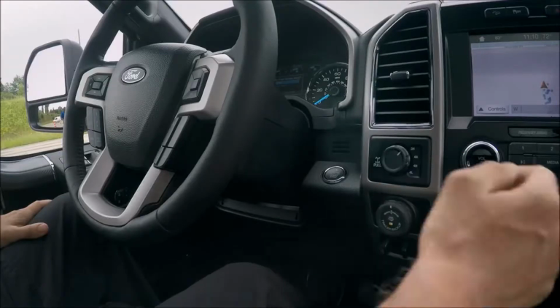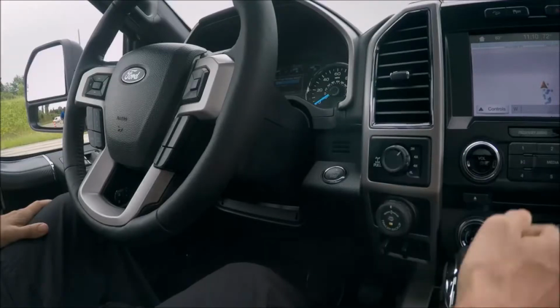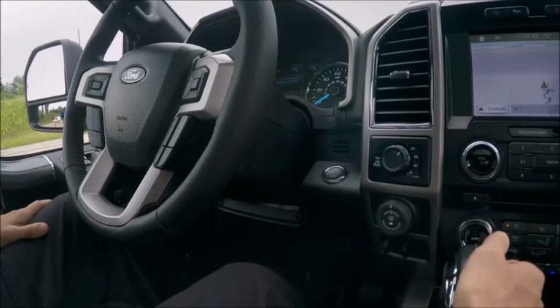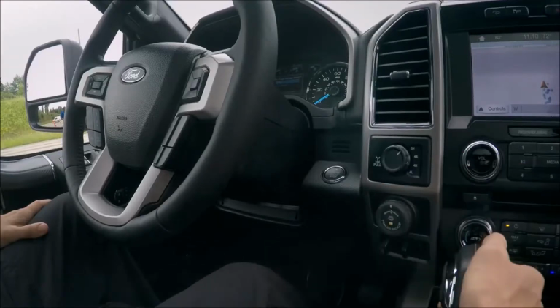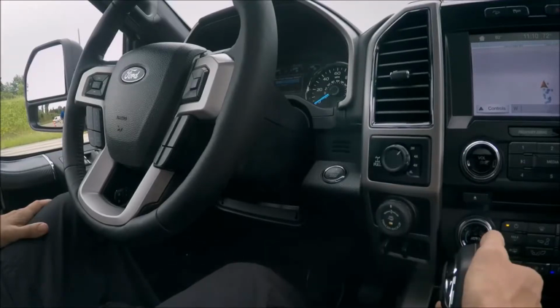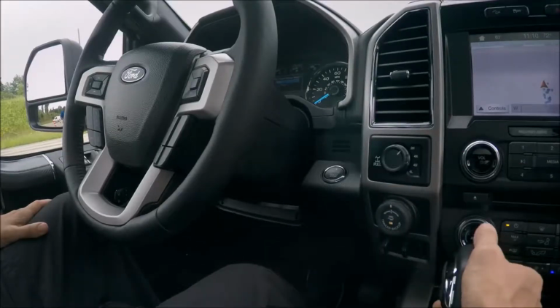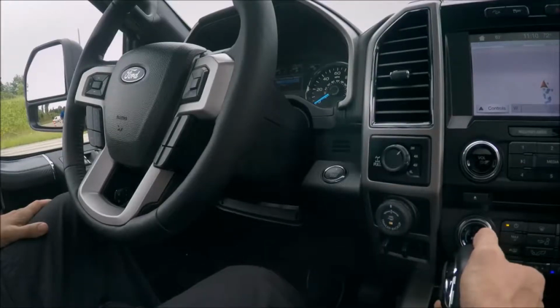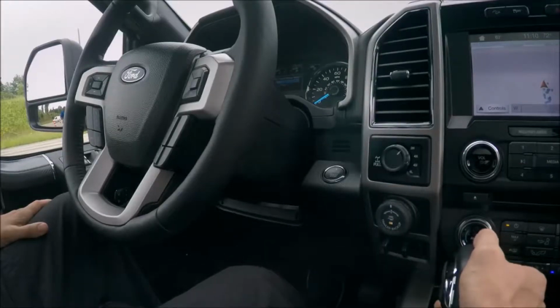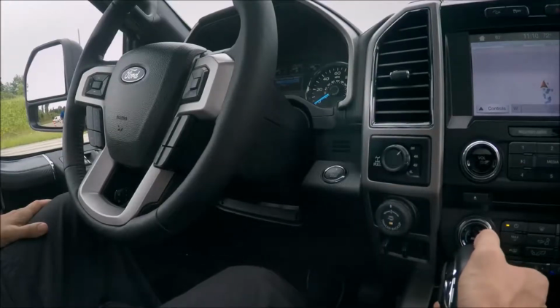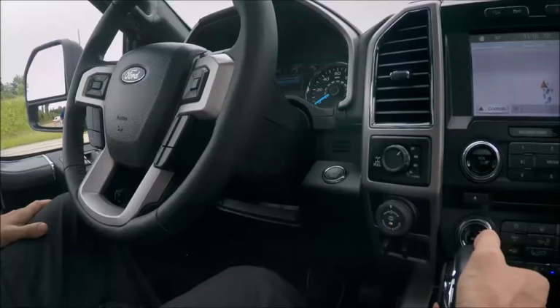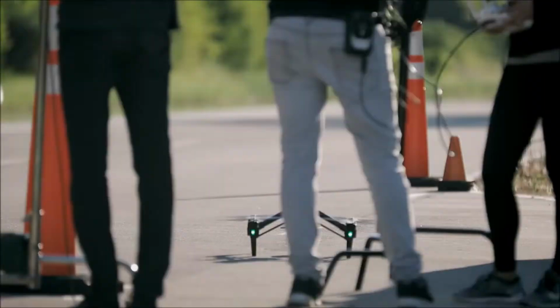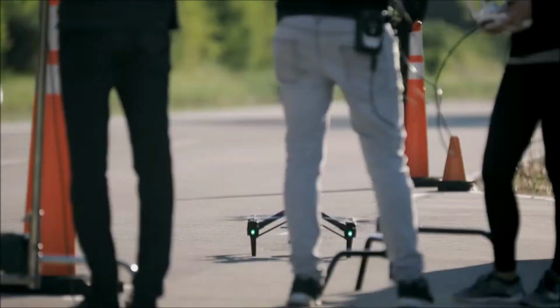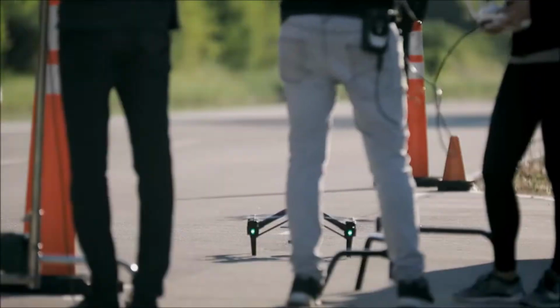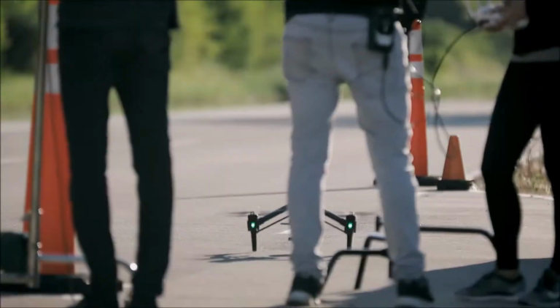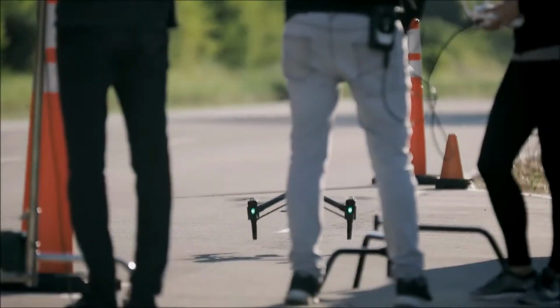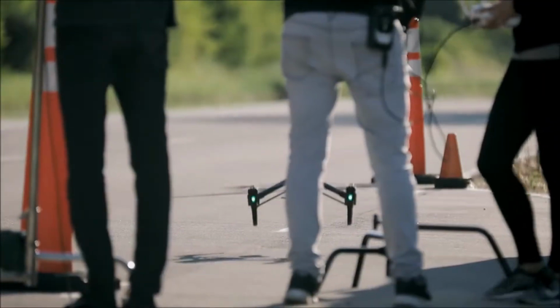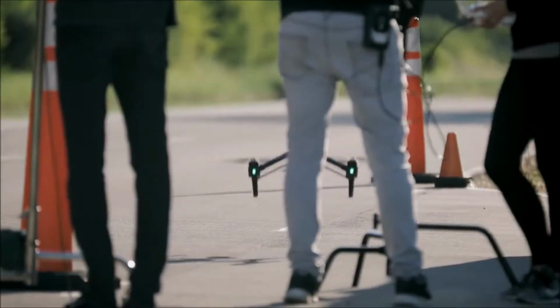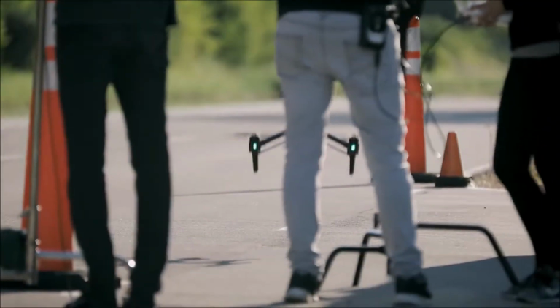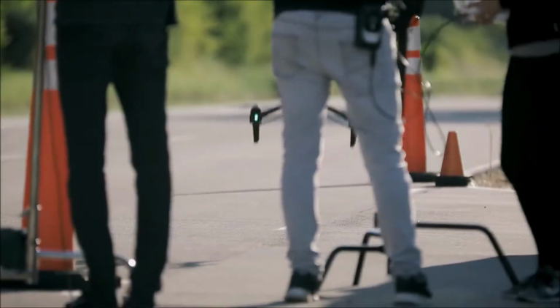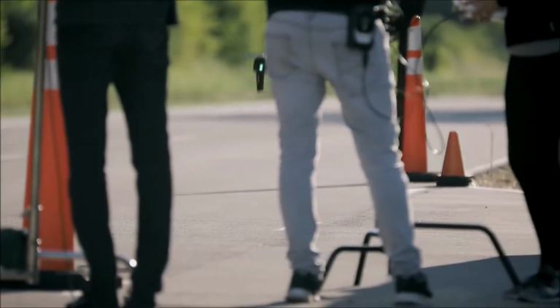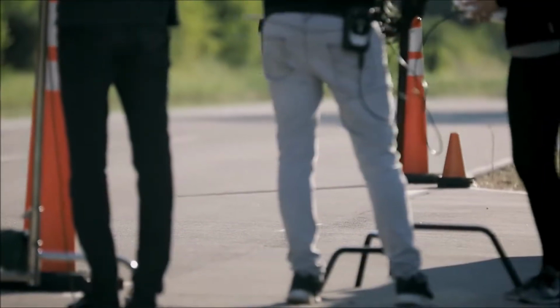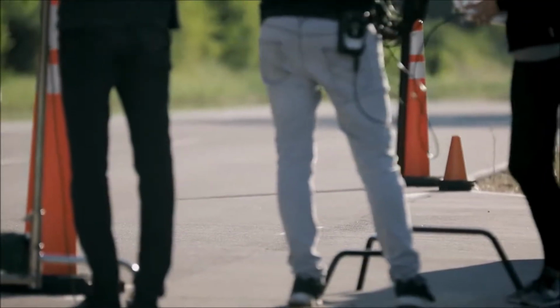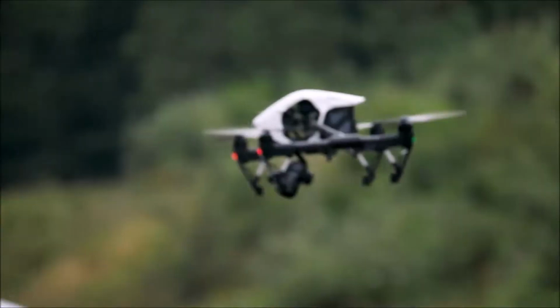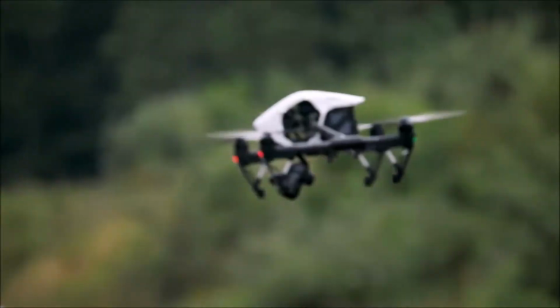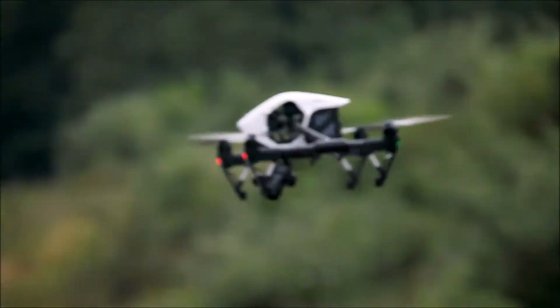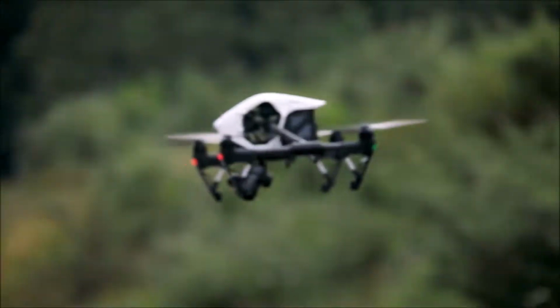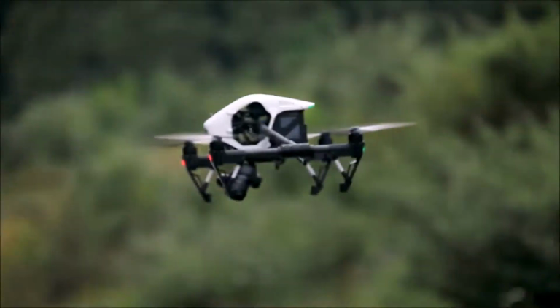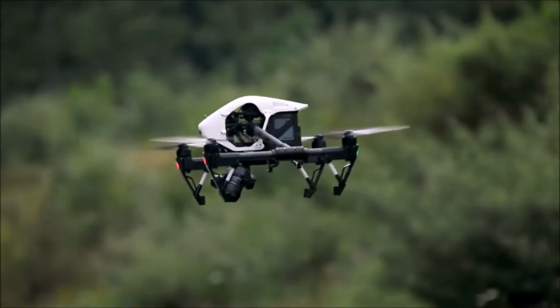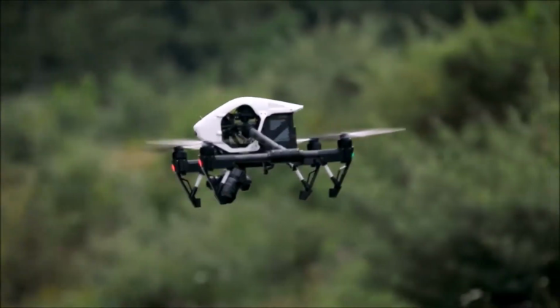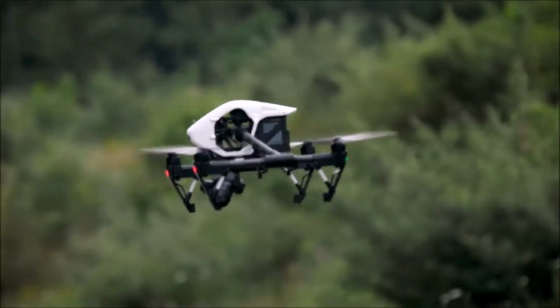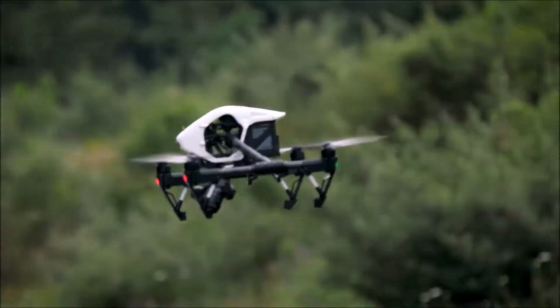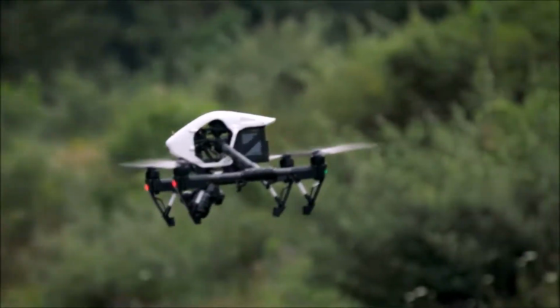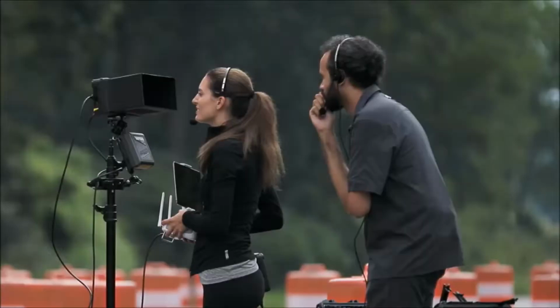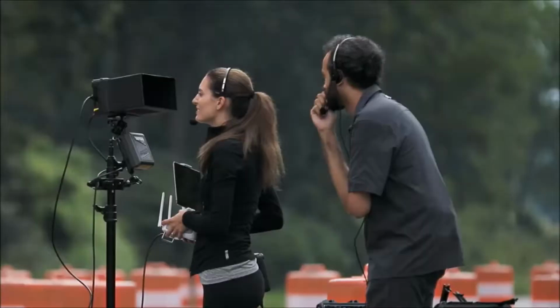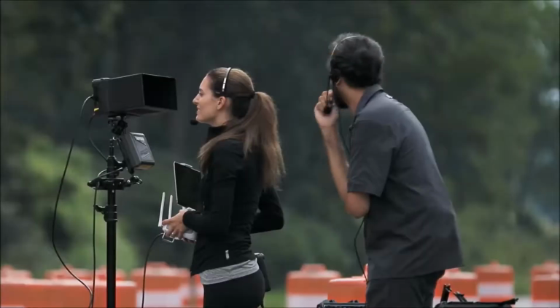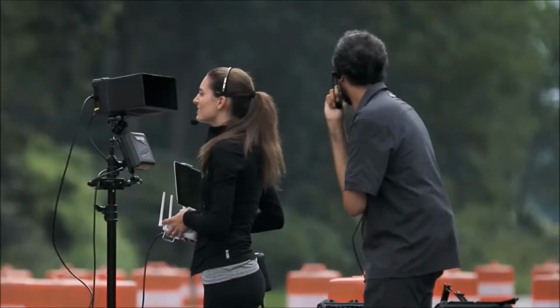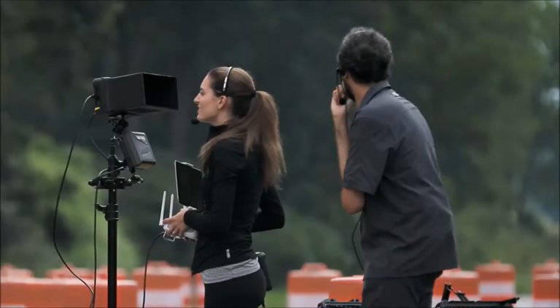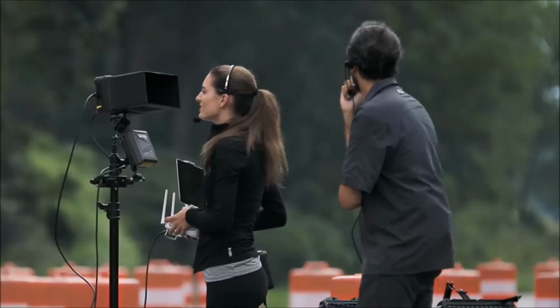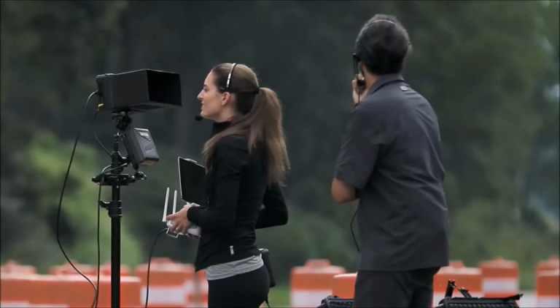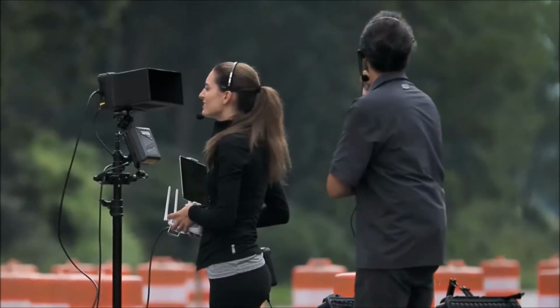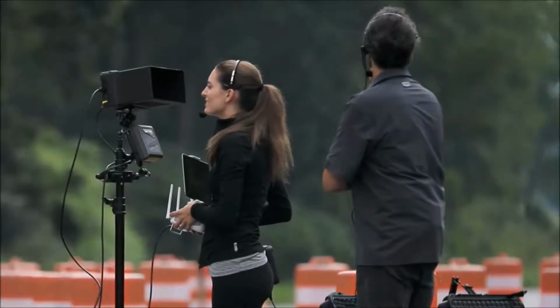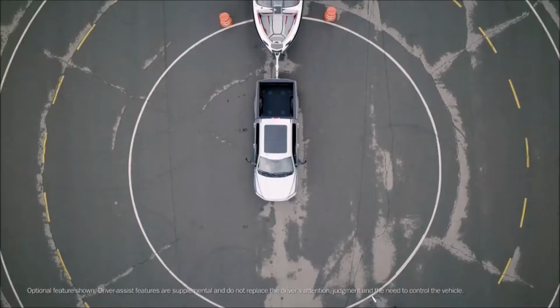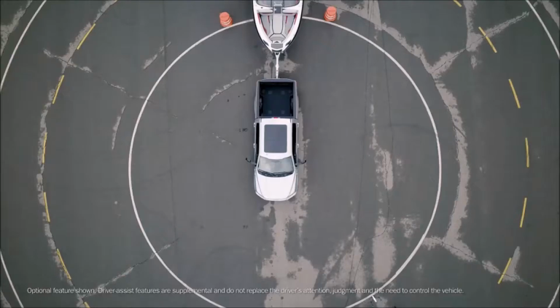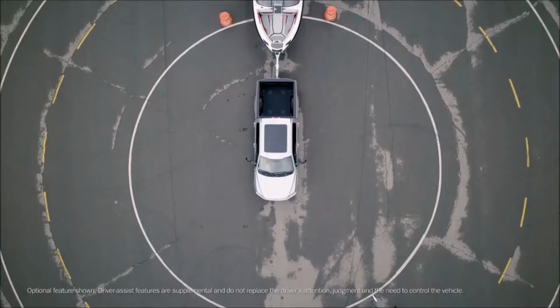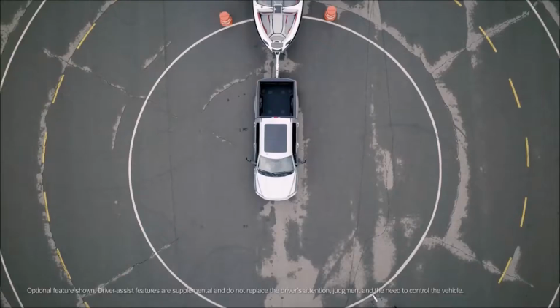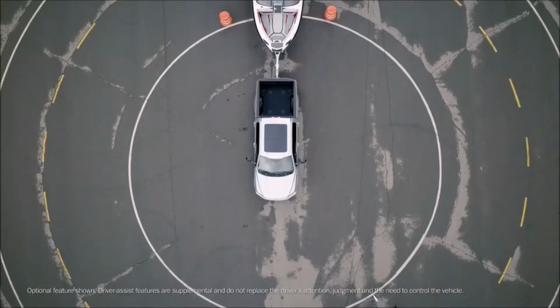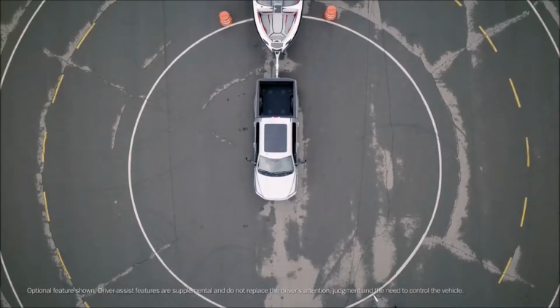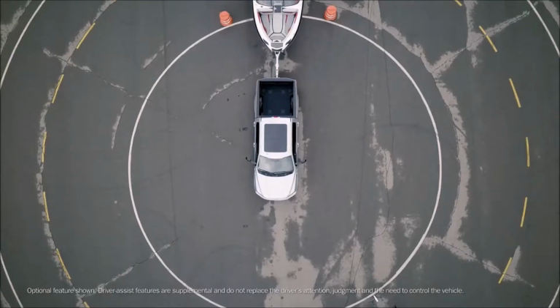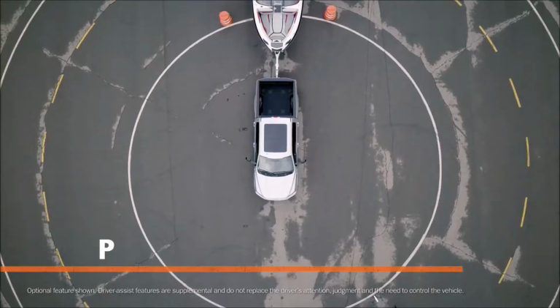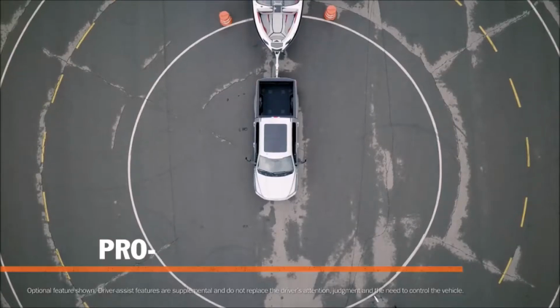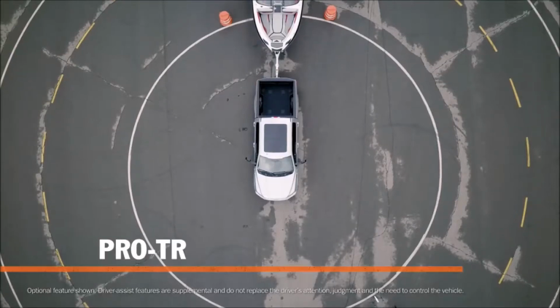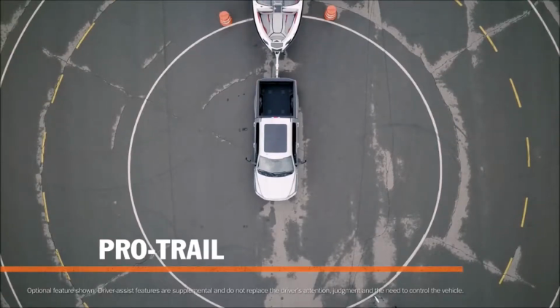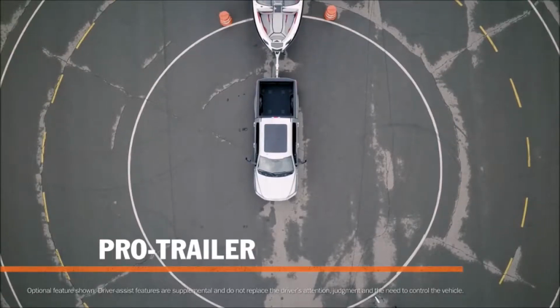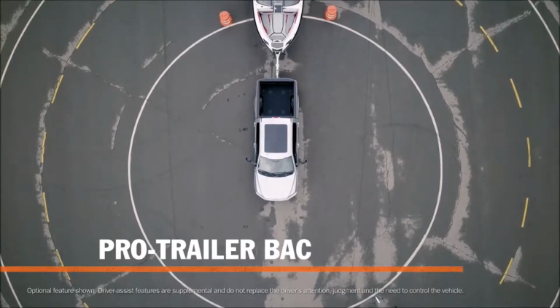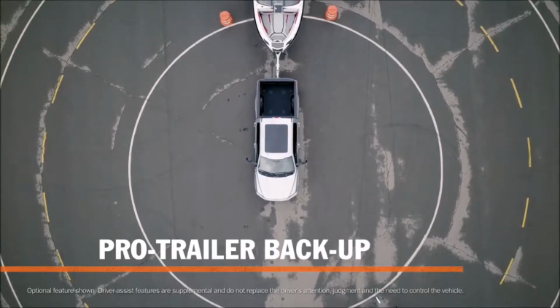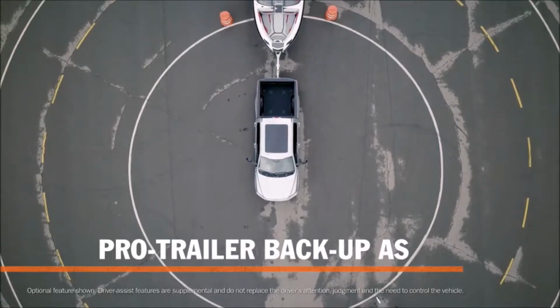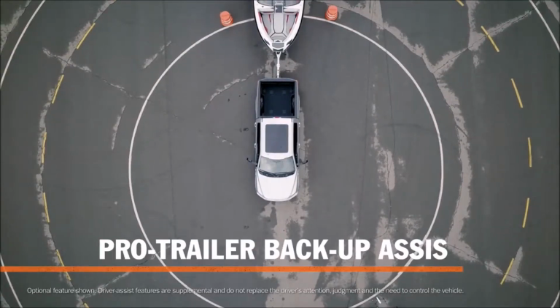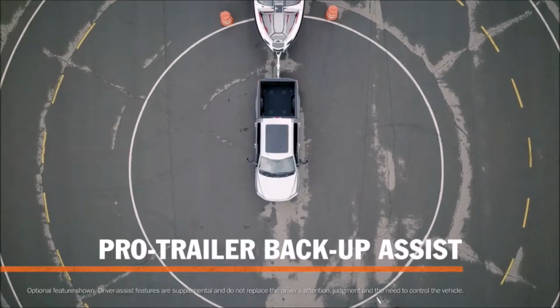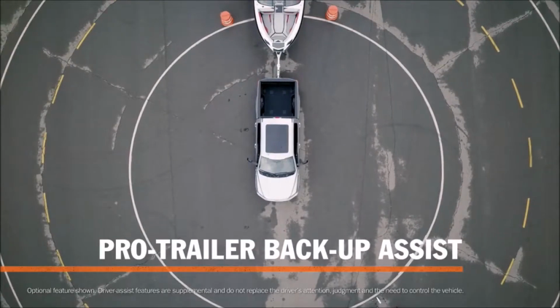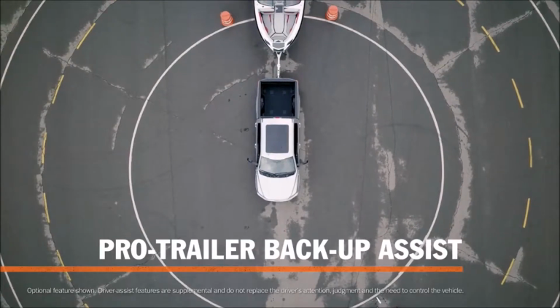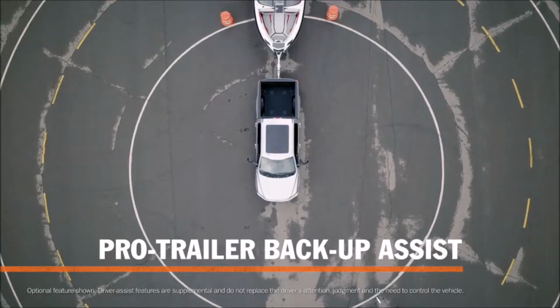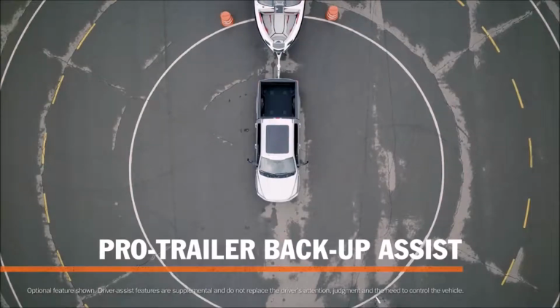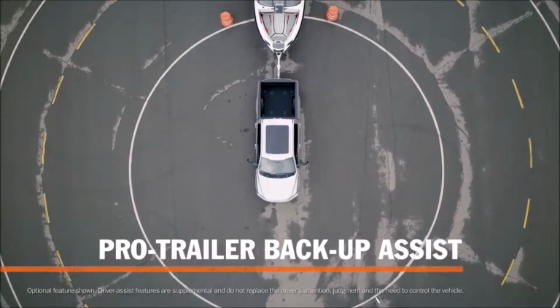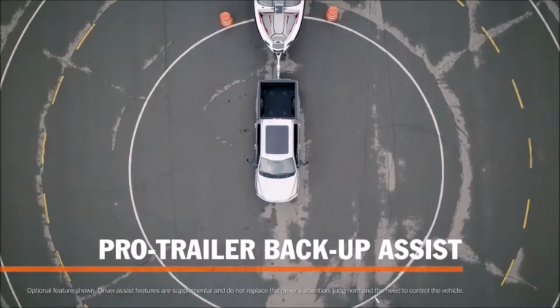No steering wheel. Looking good, we're clear. They call this the Pro Trailer Backup Assist.